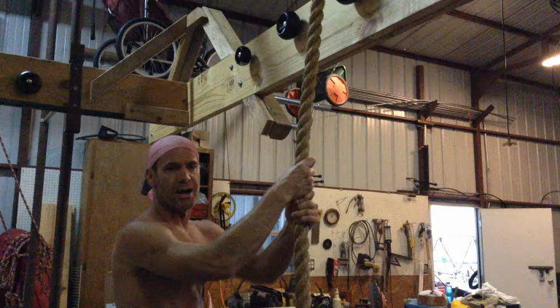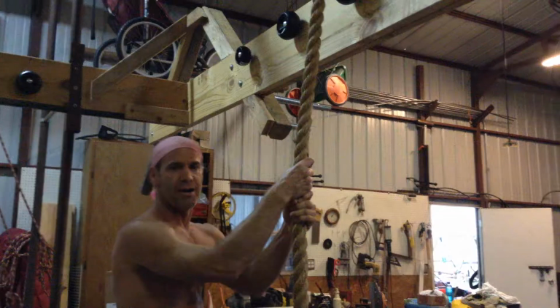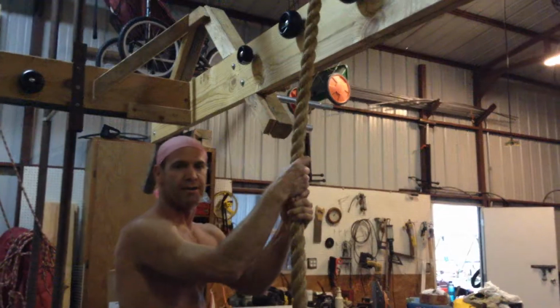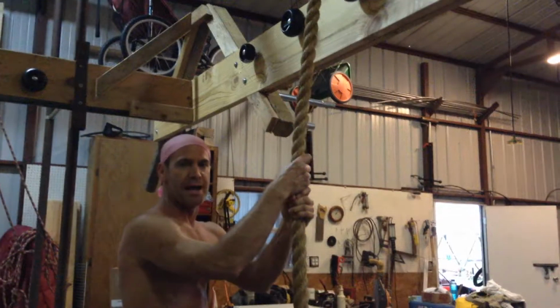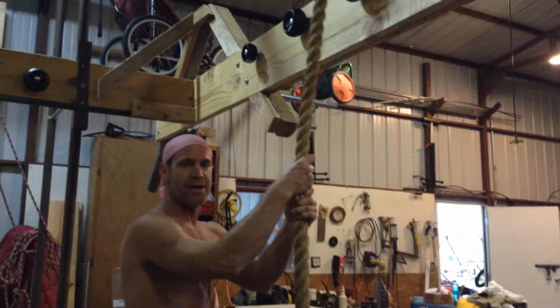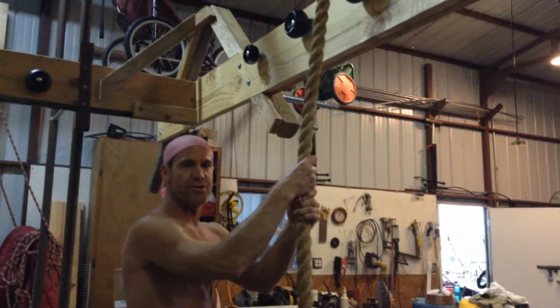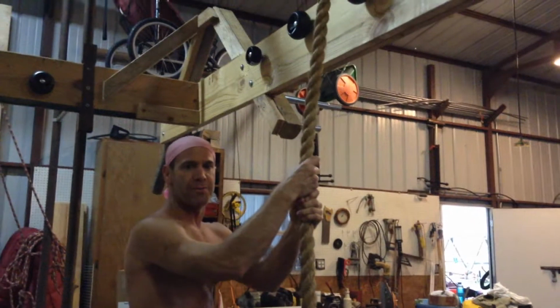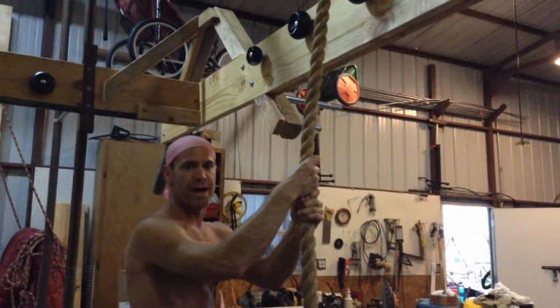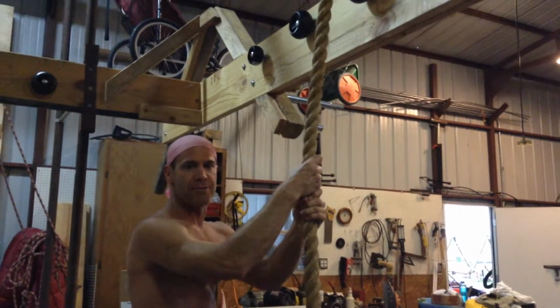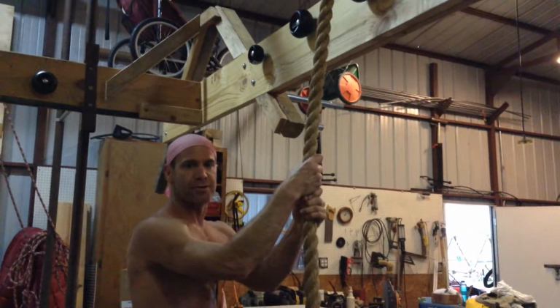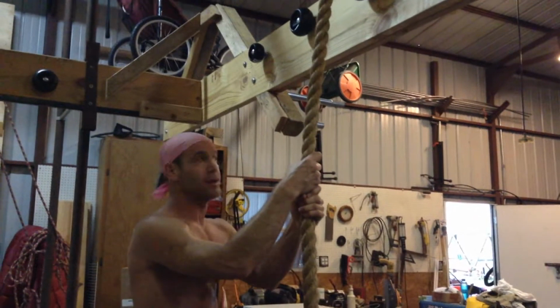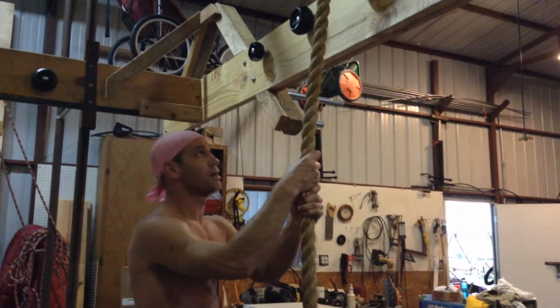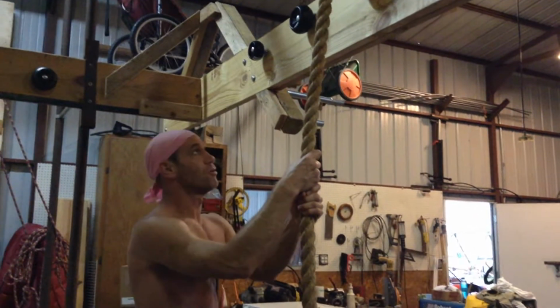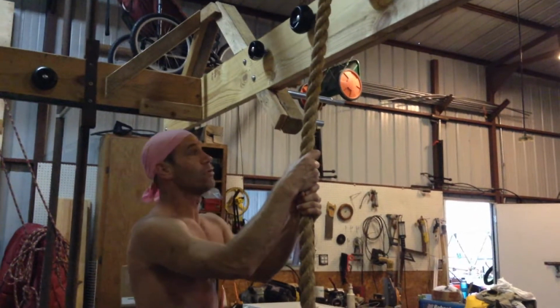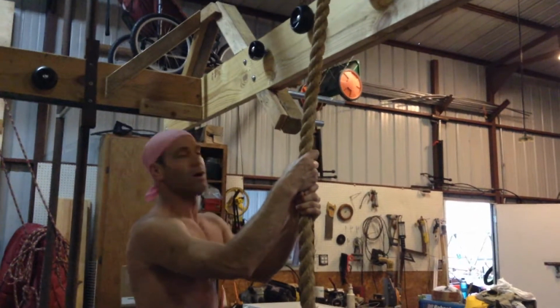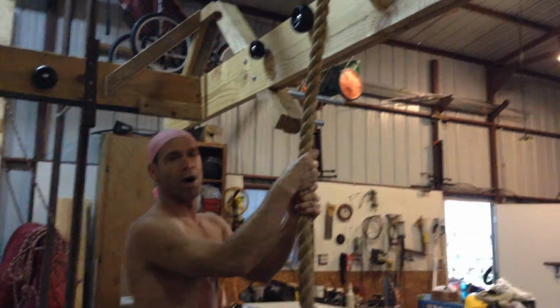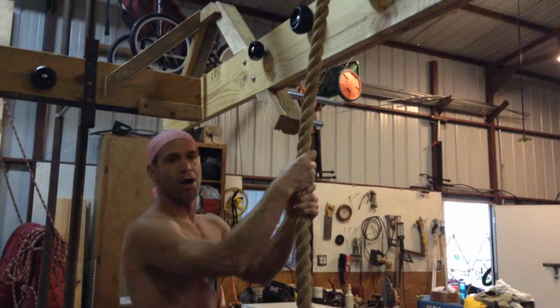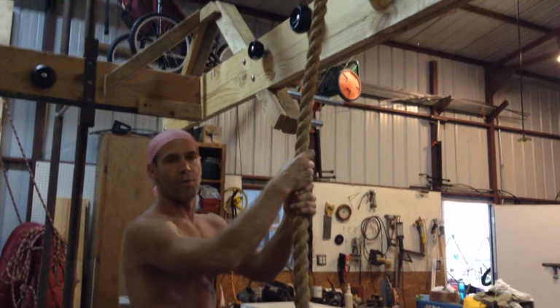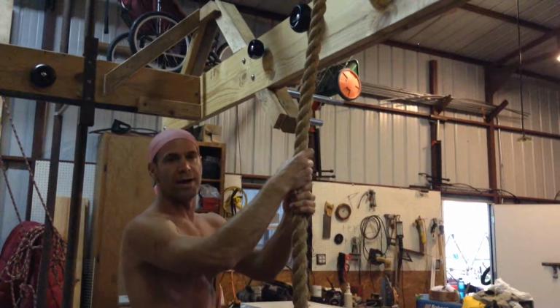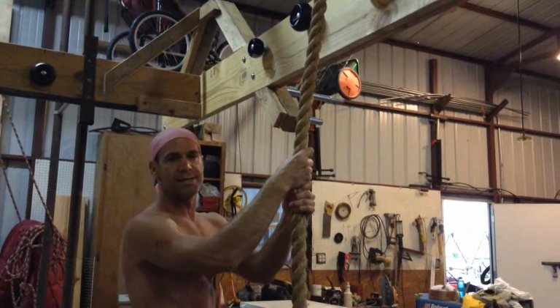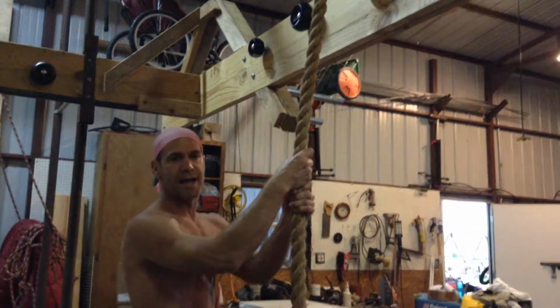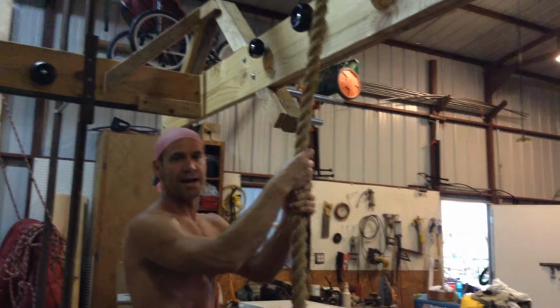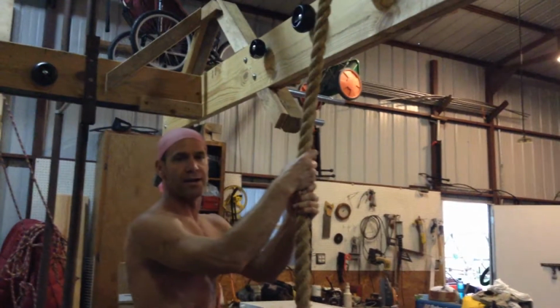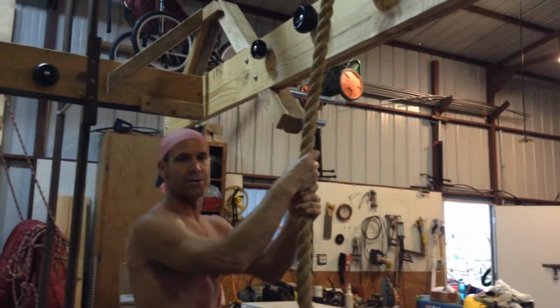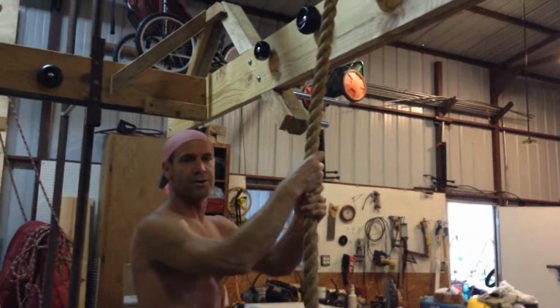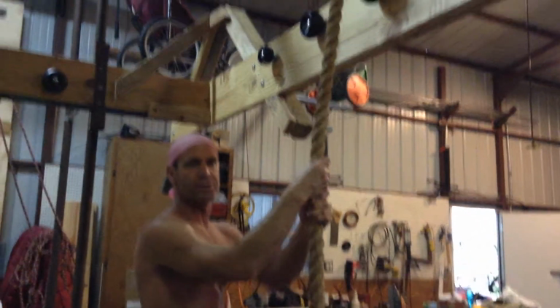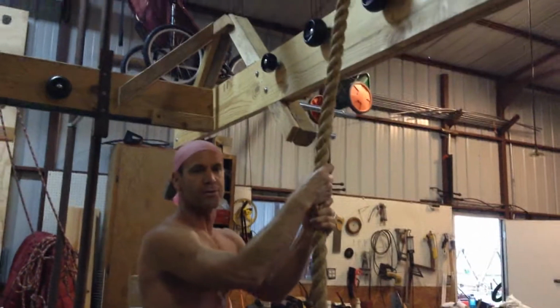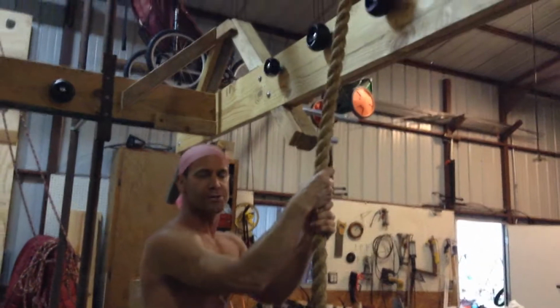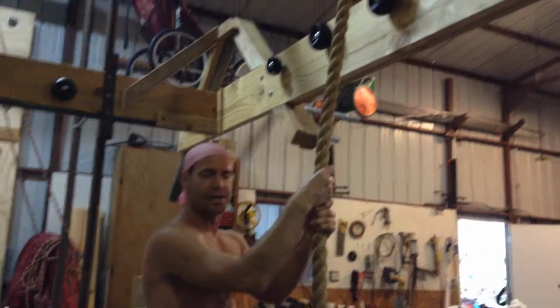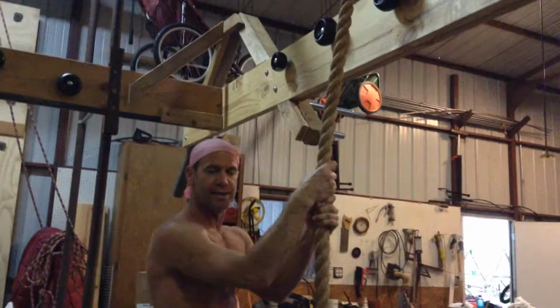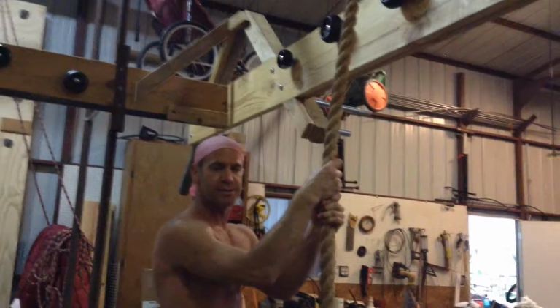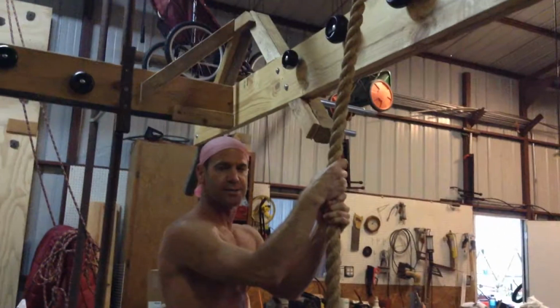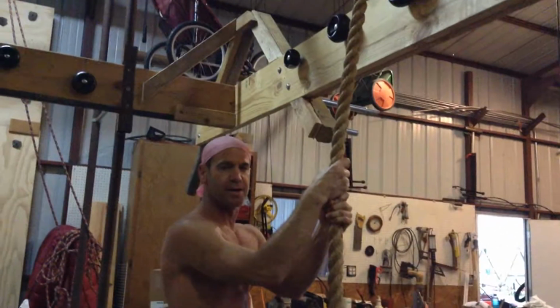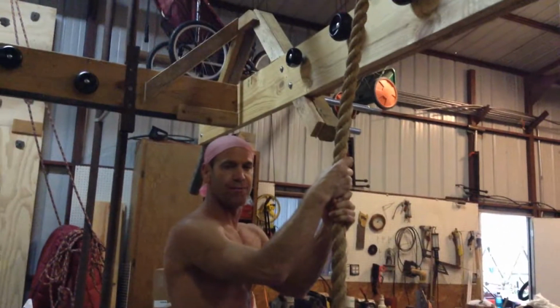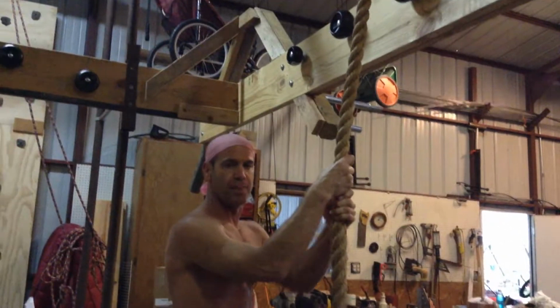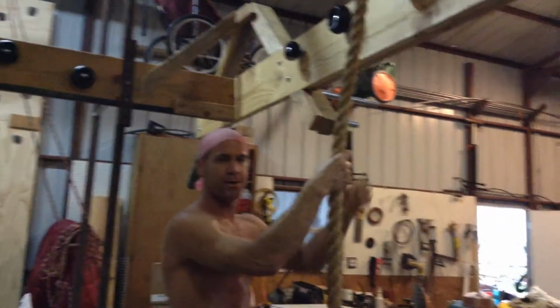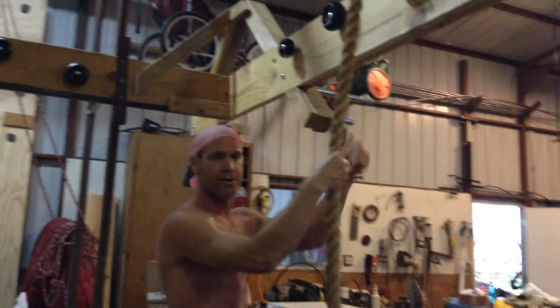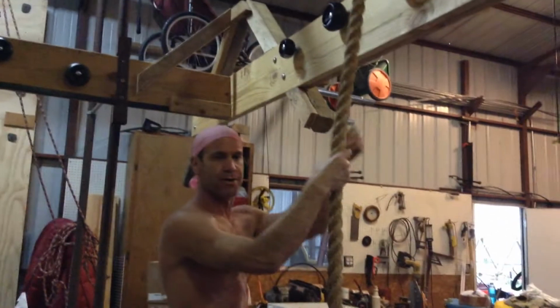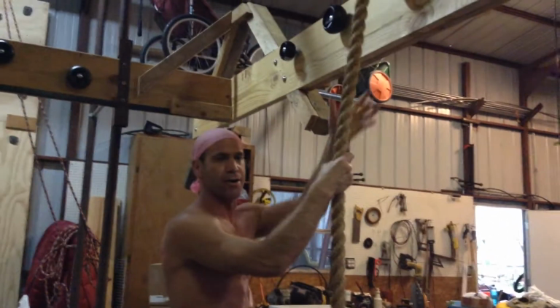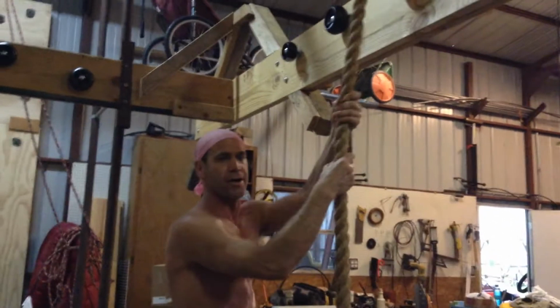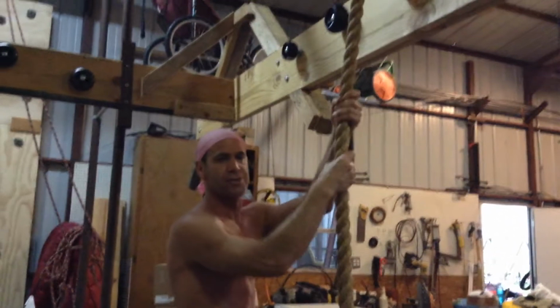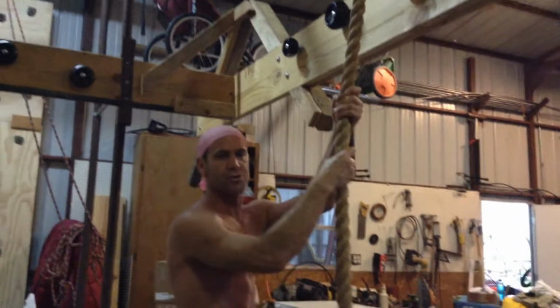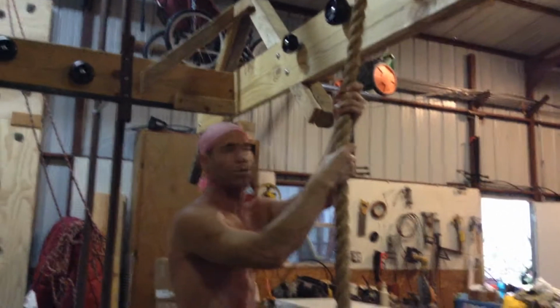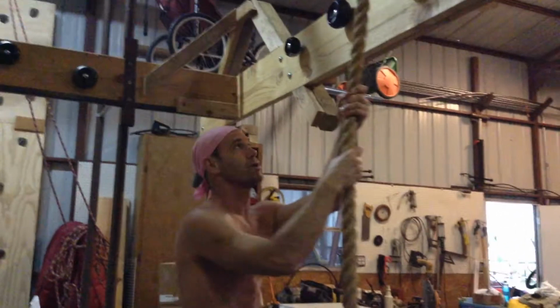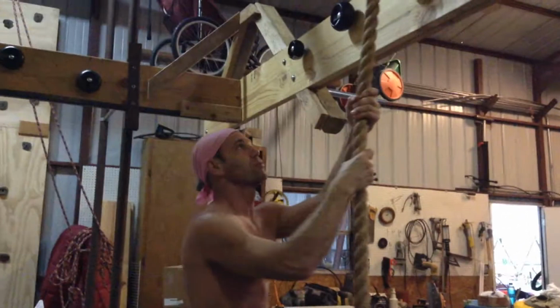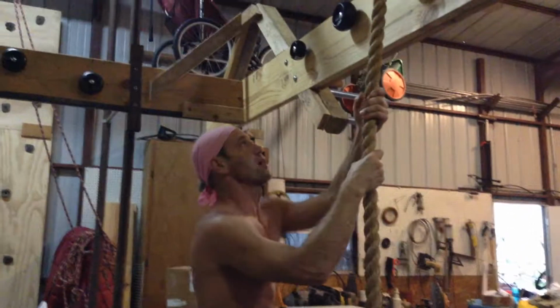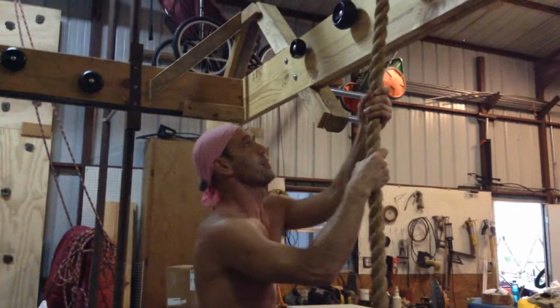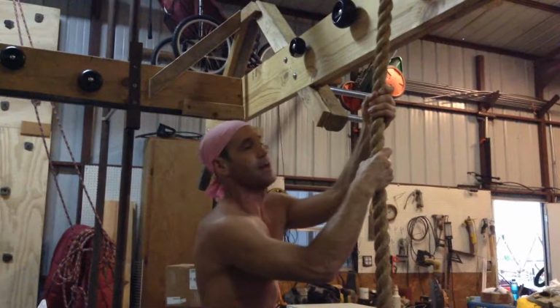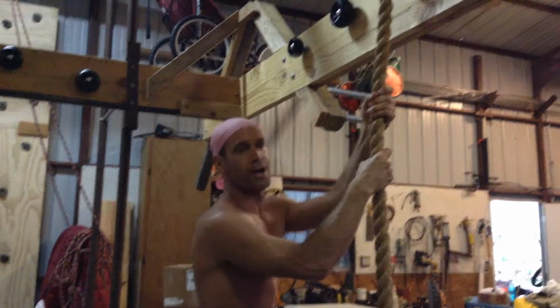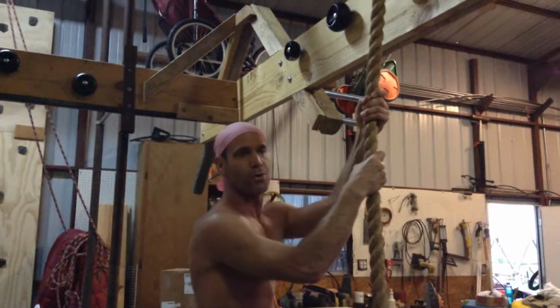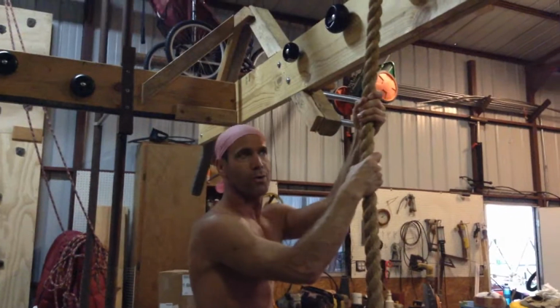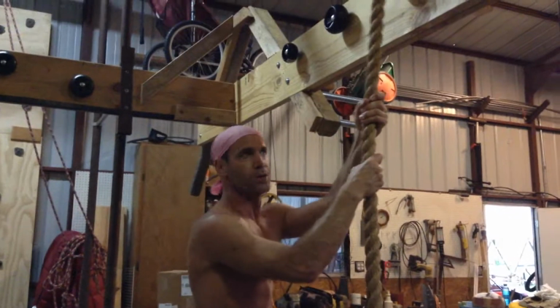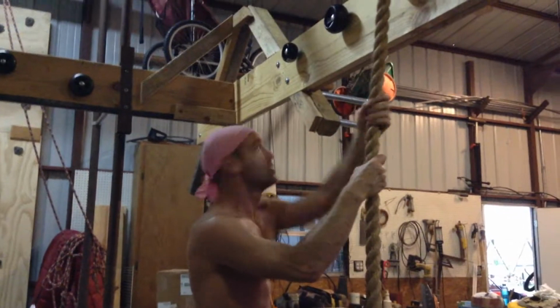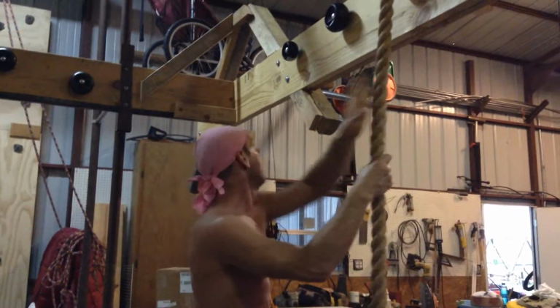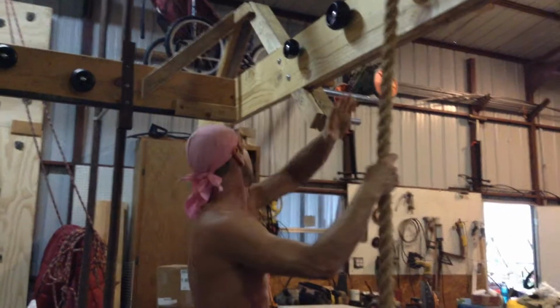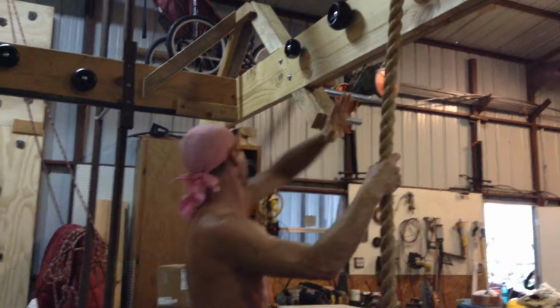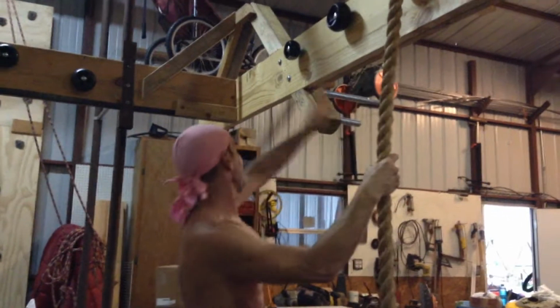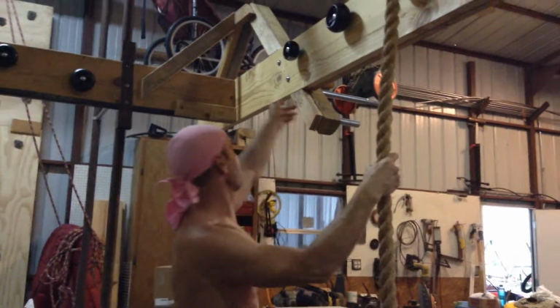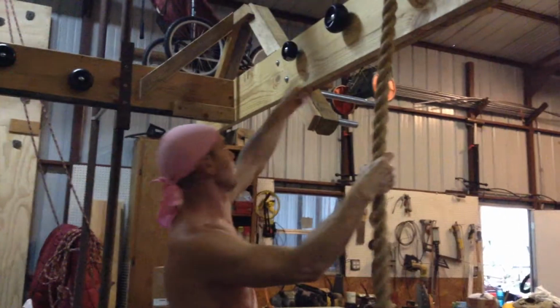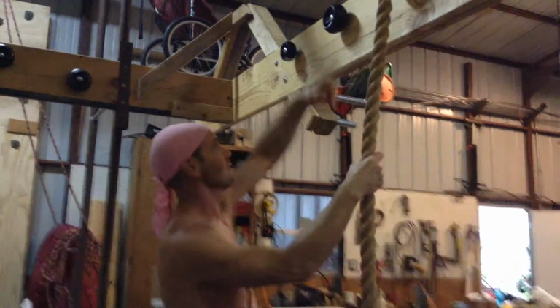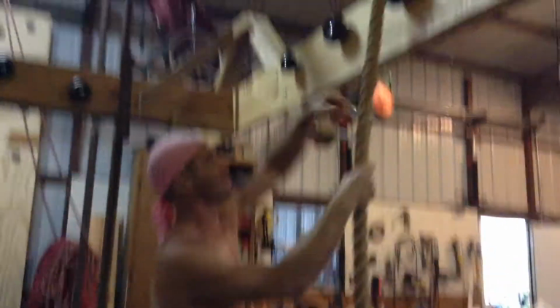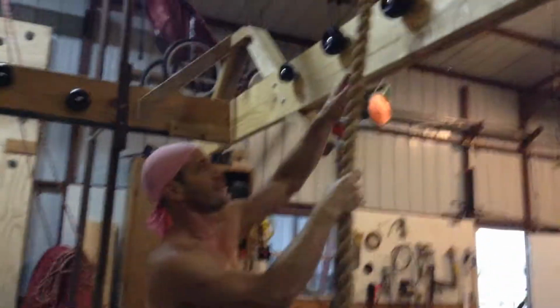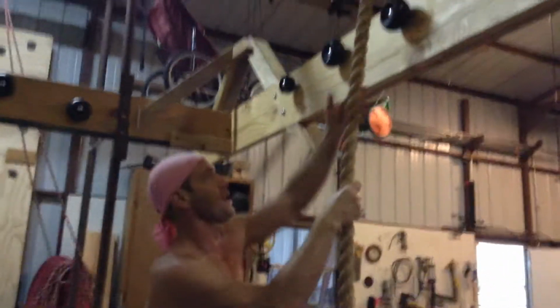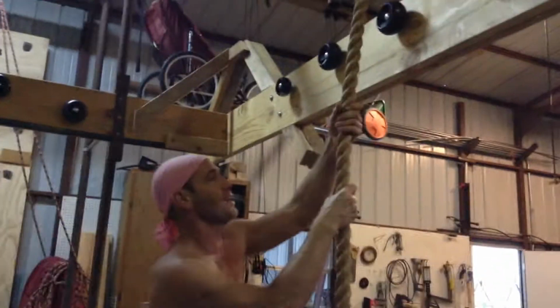Daniel Manuel here. We're always adding on to and changing stuff up here at our Ninja Warrior Team headquarters. I added this today.